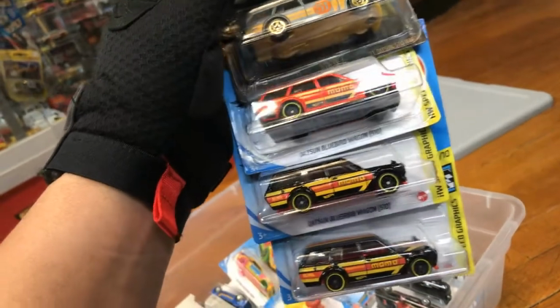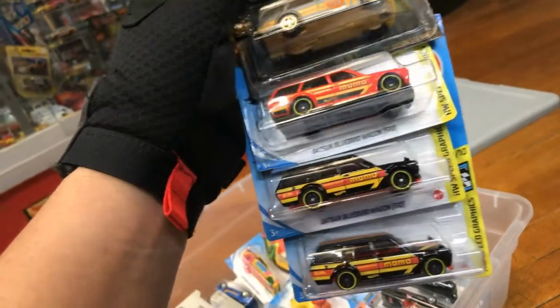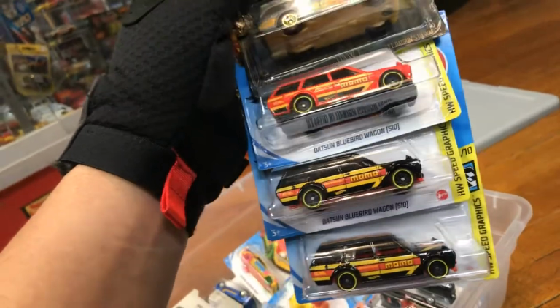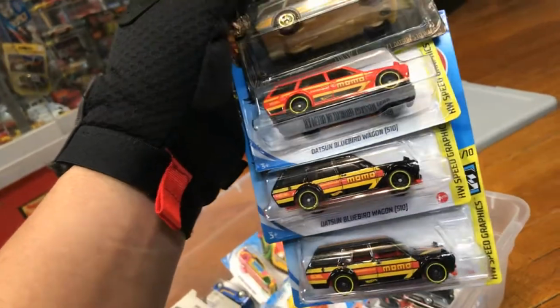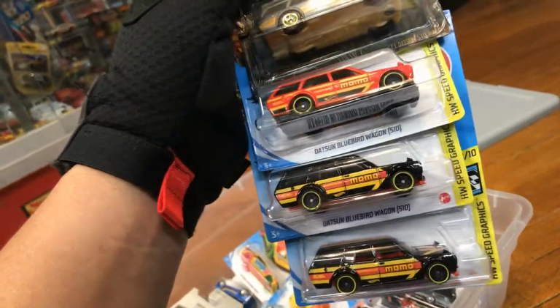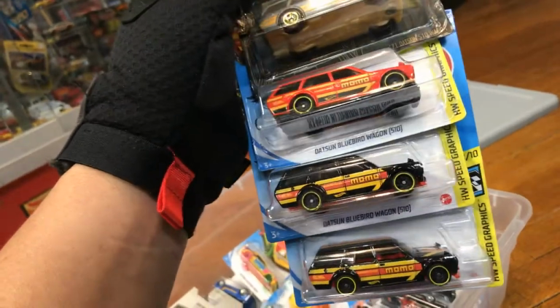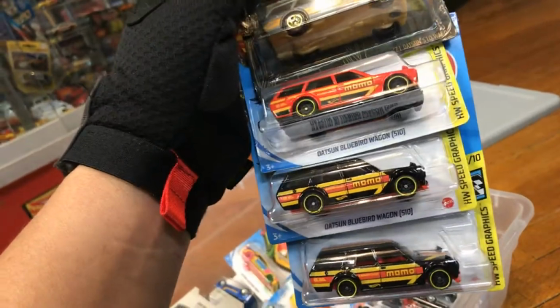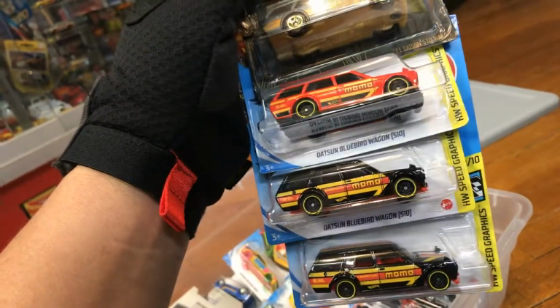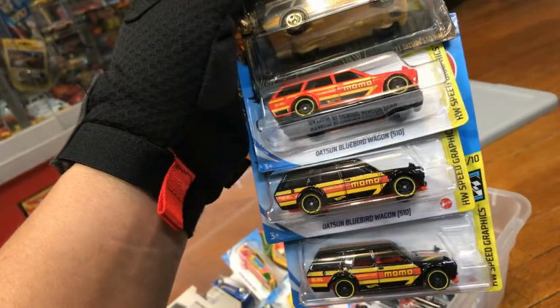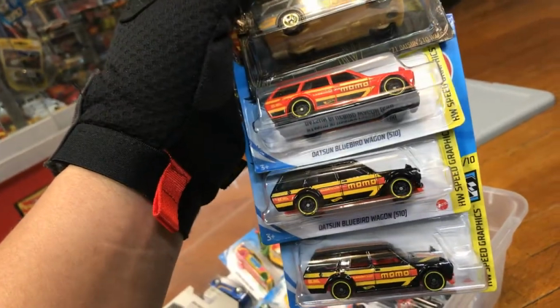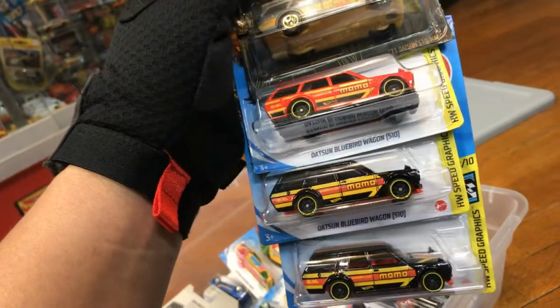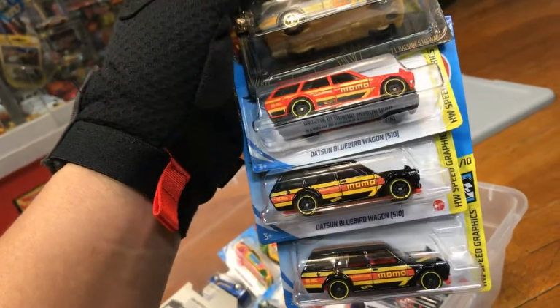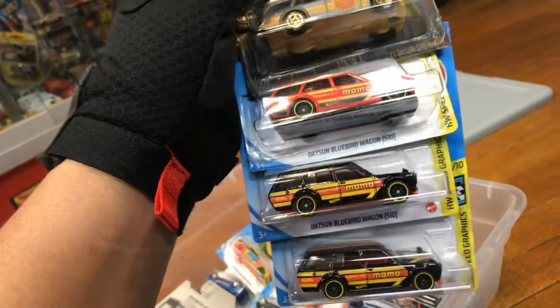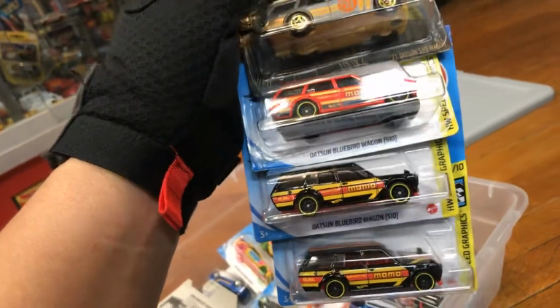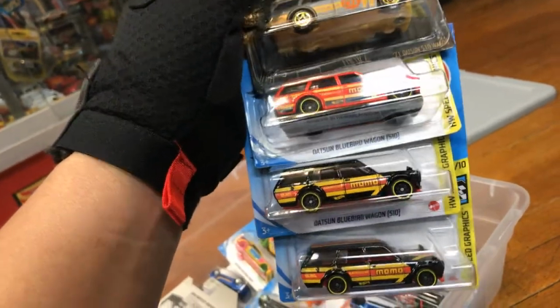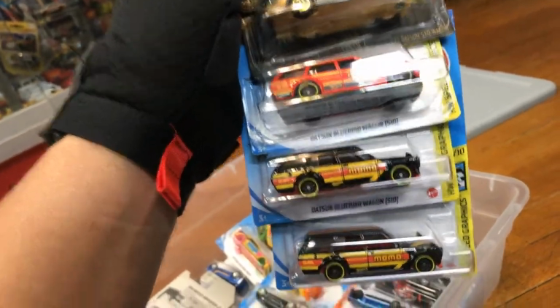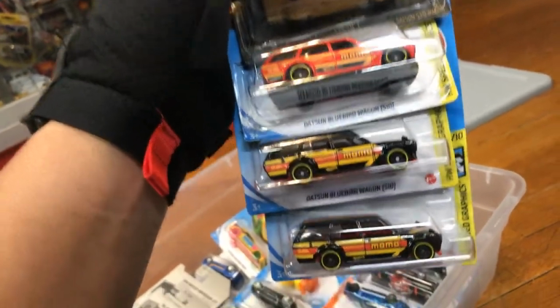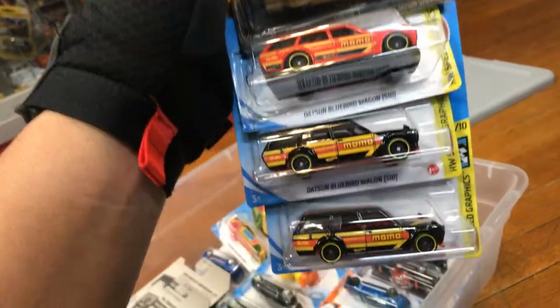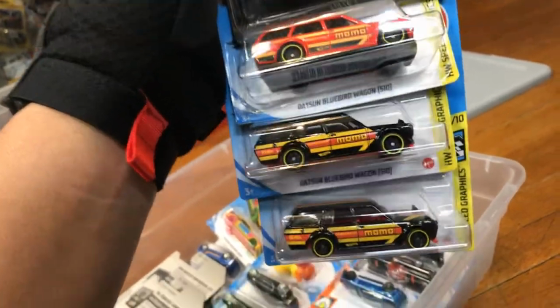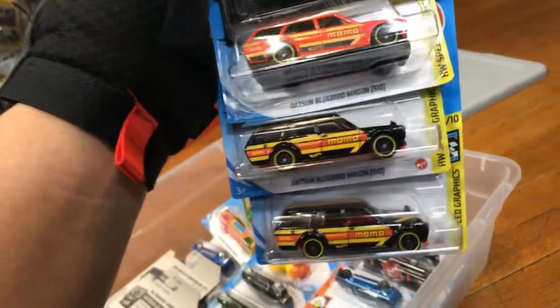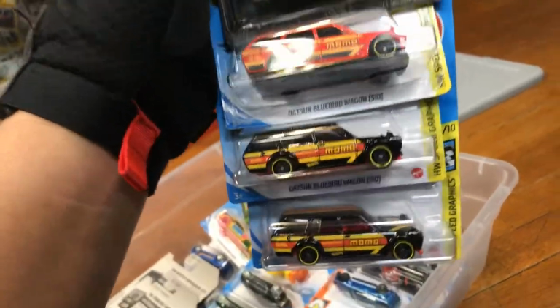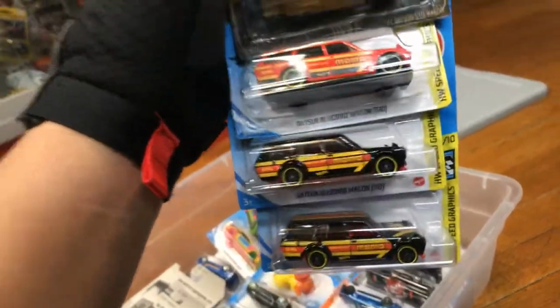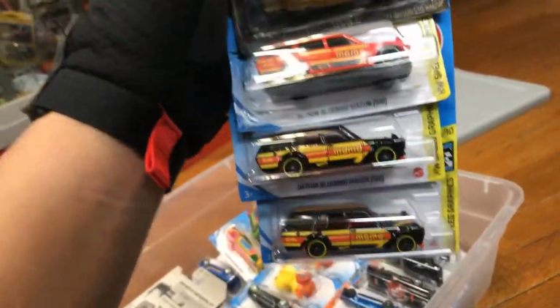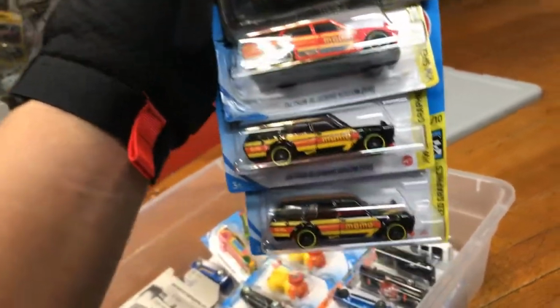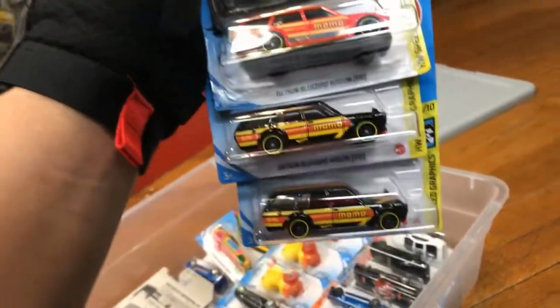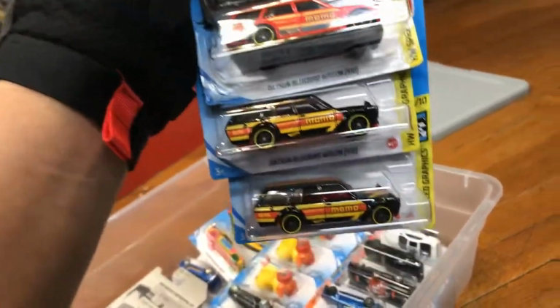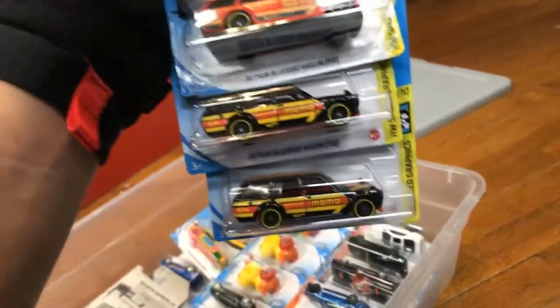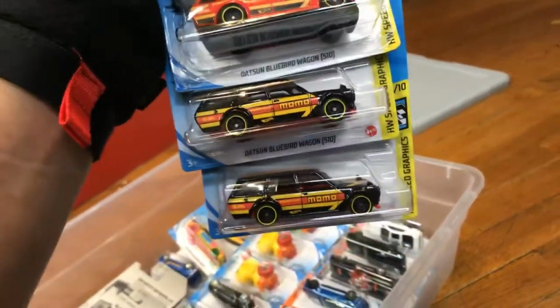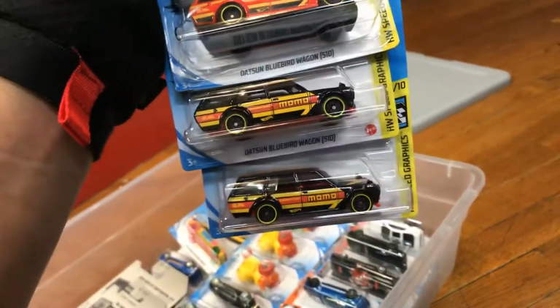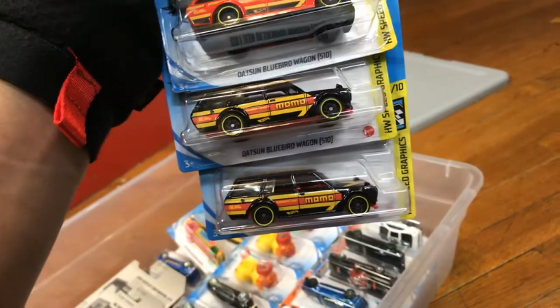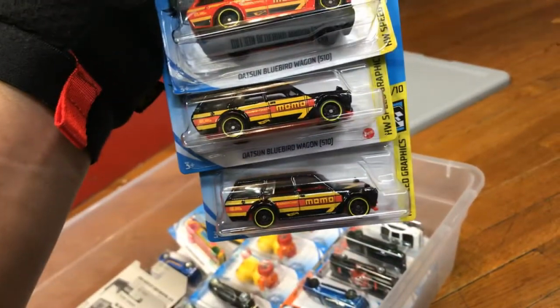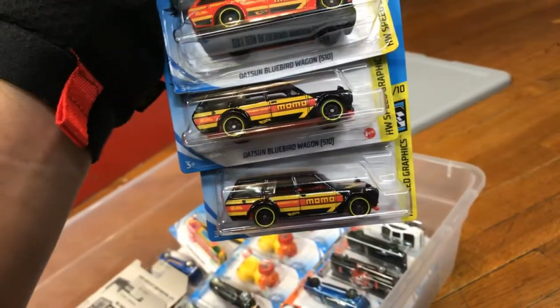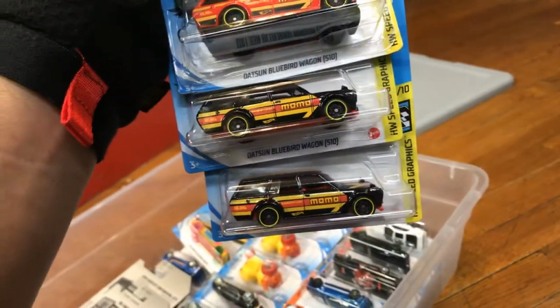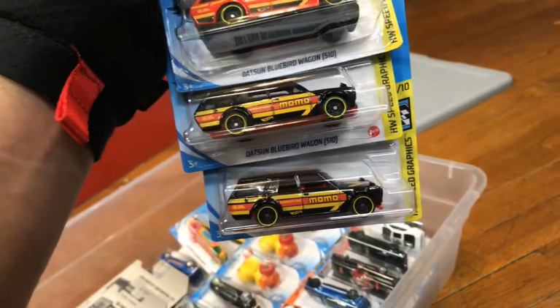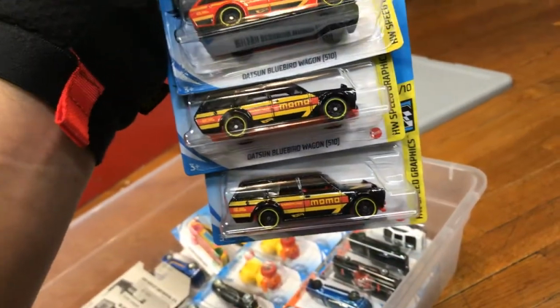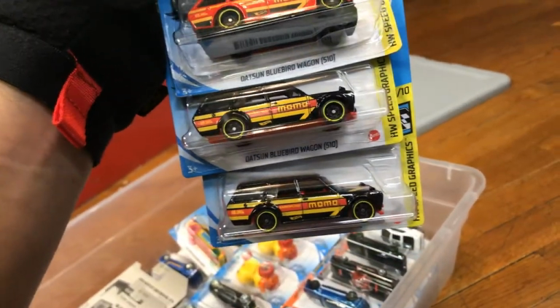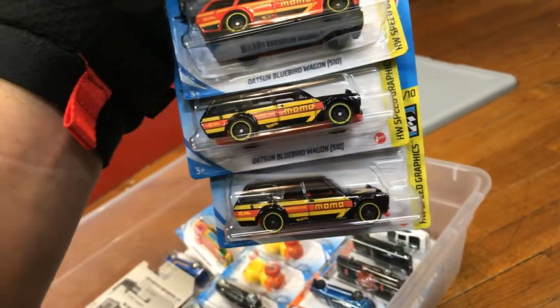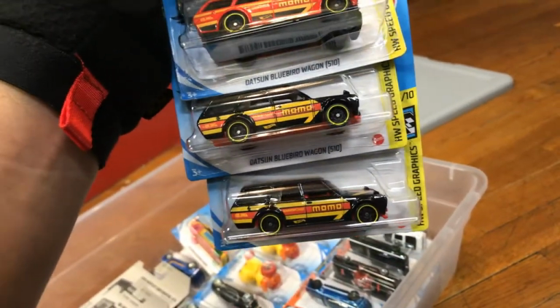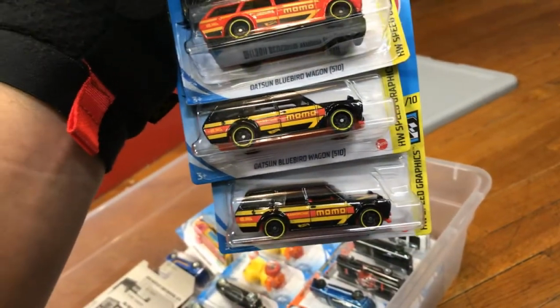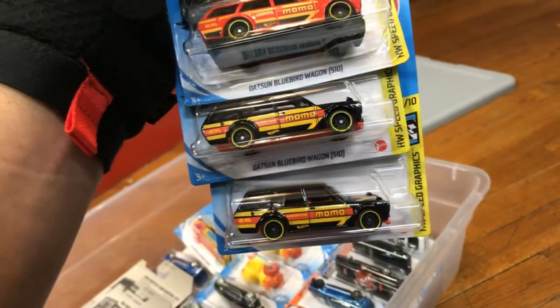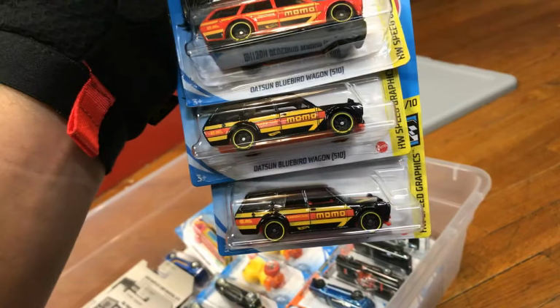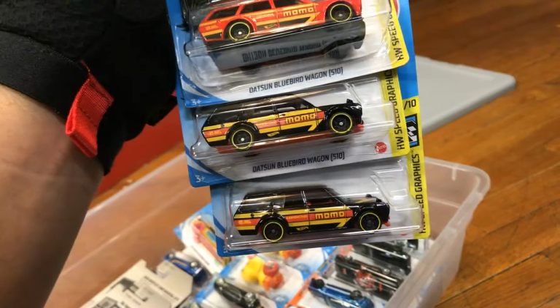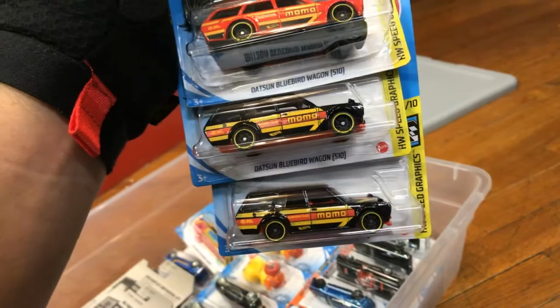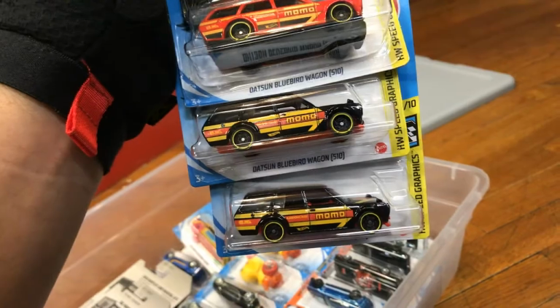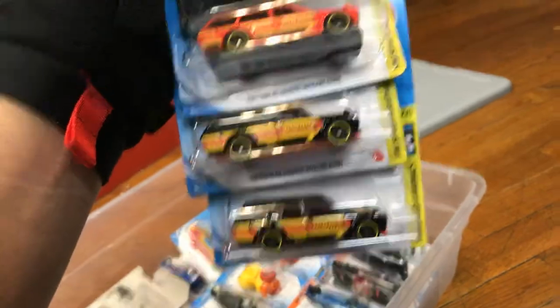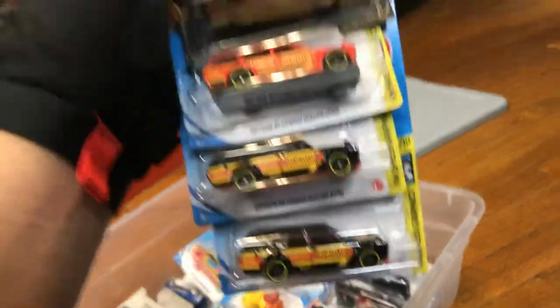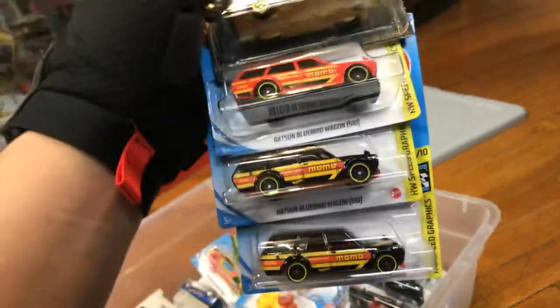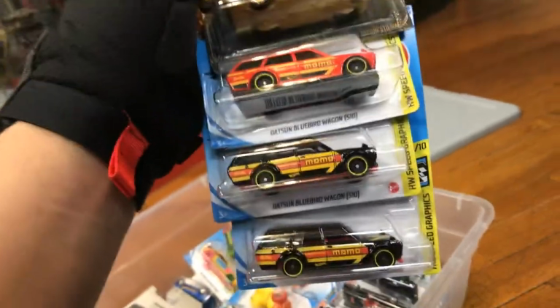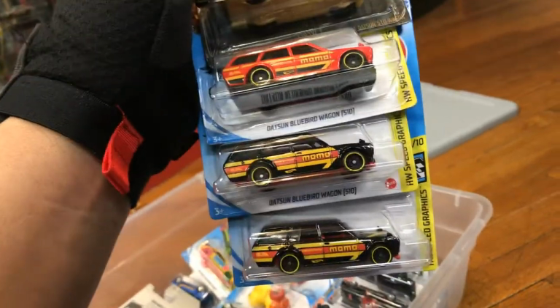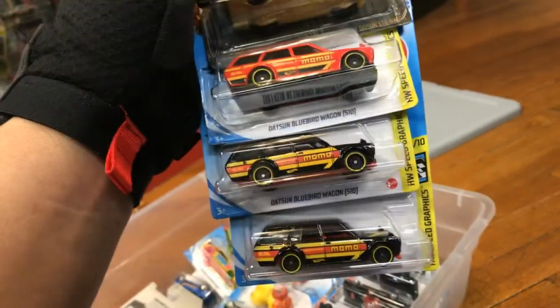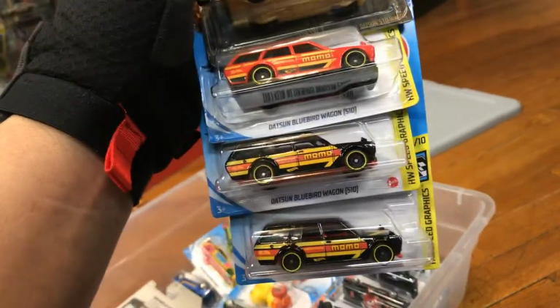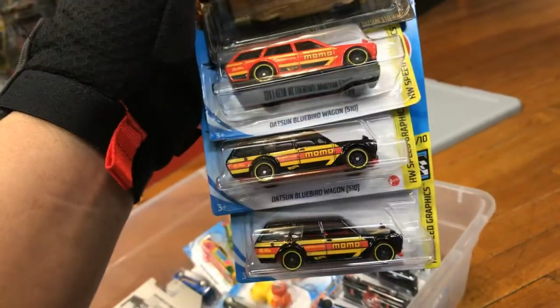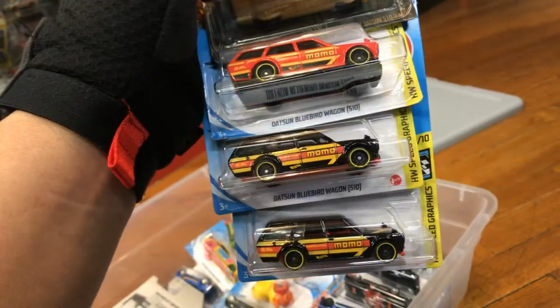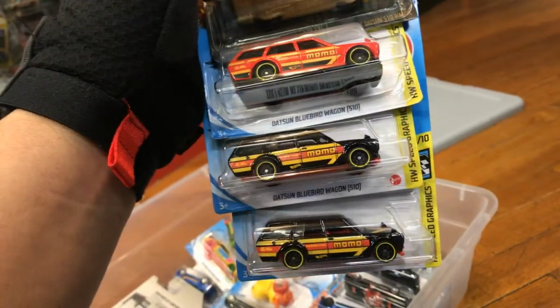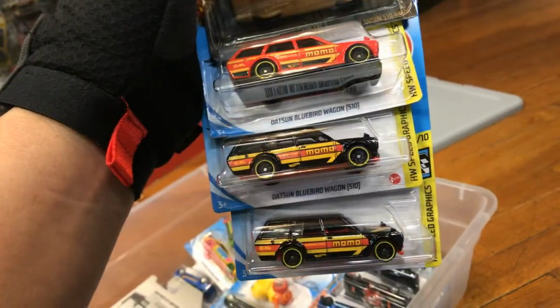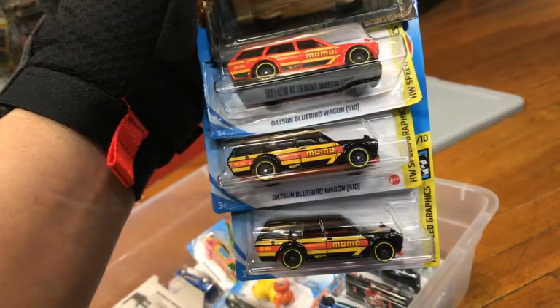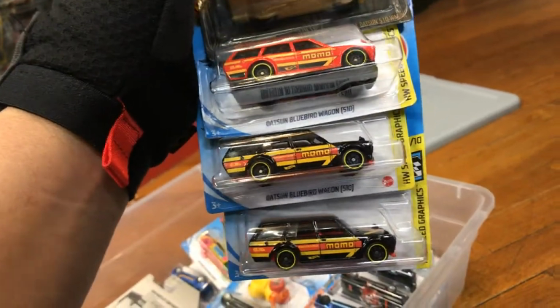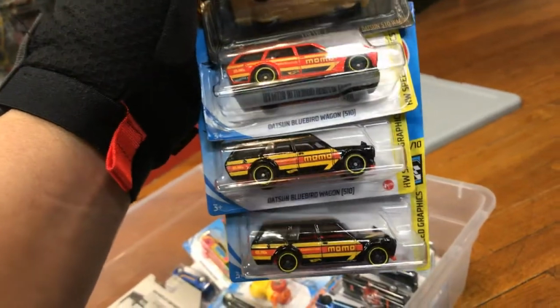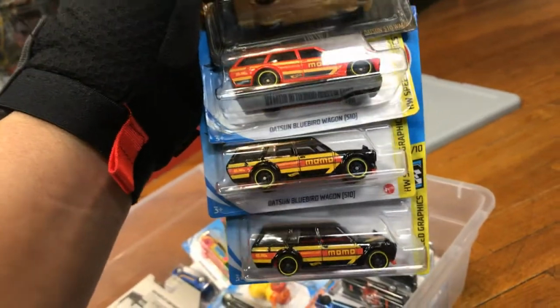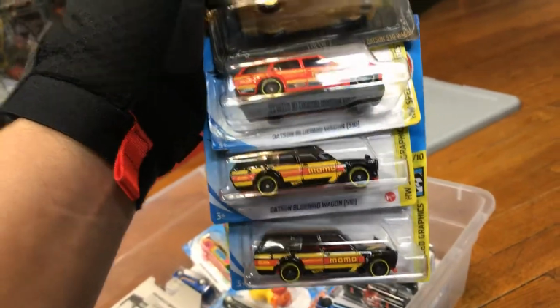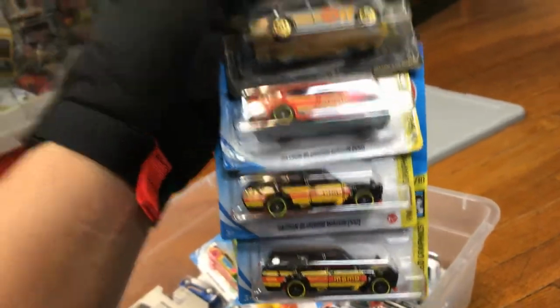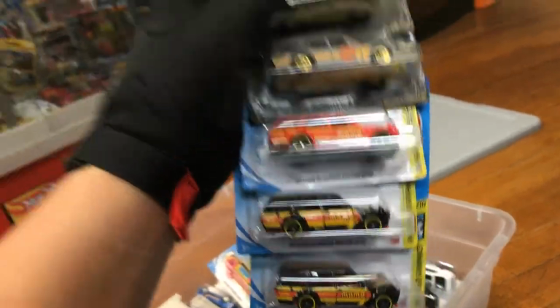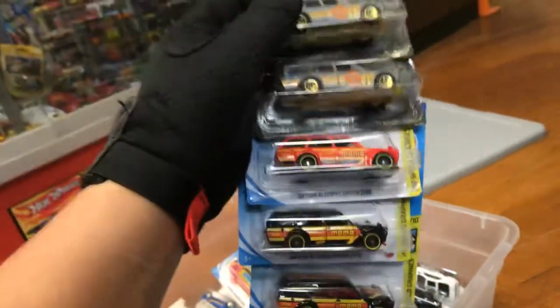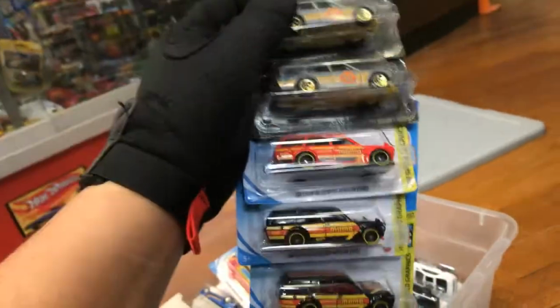Several Datsun Bluebird Wagon 510s. And you know the yellow ones are coming out only at Food for Less, Kroger, or Ralph's.